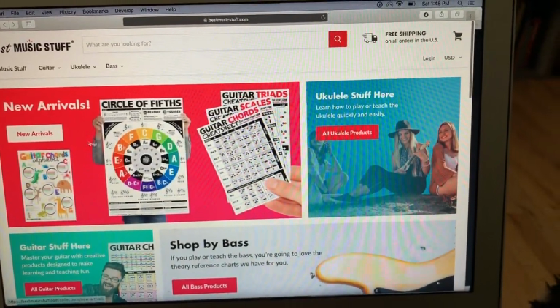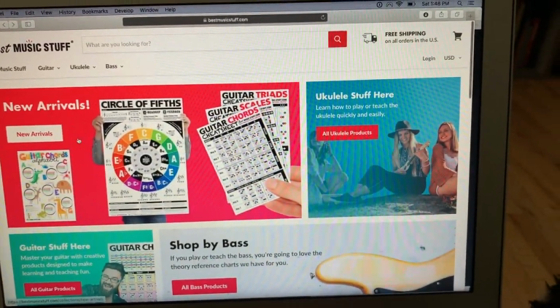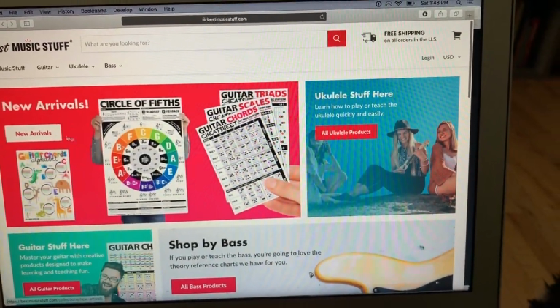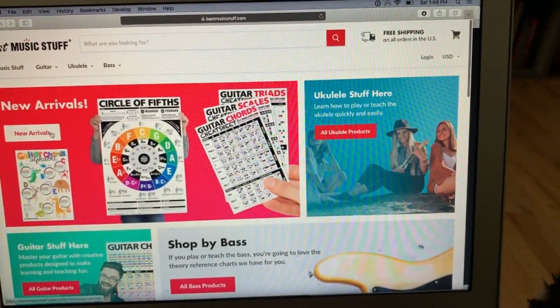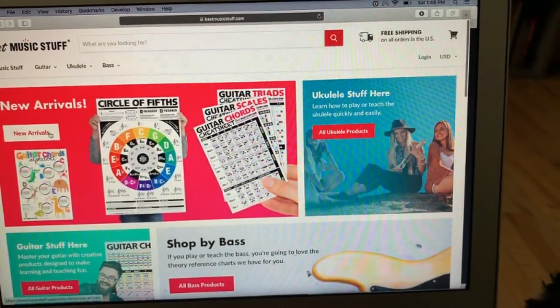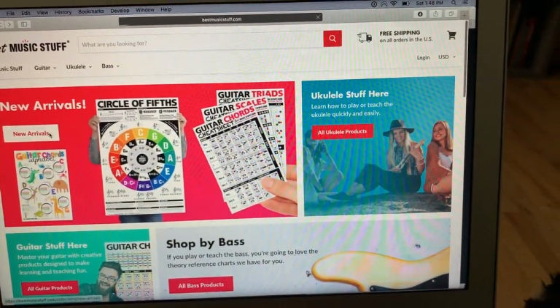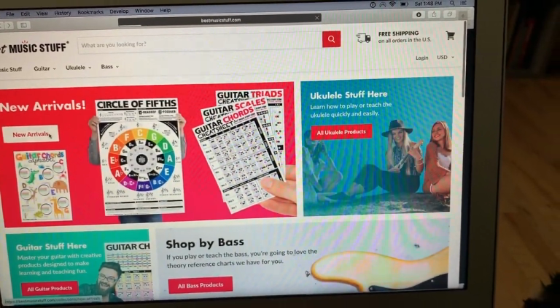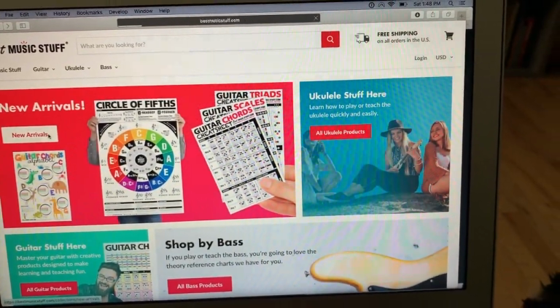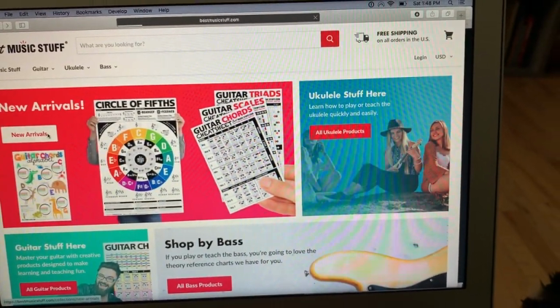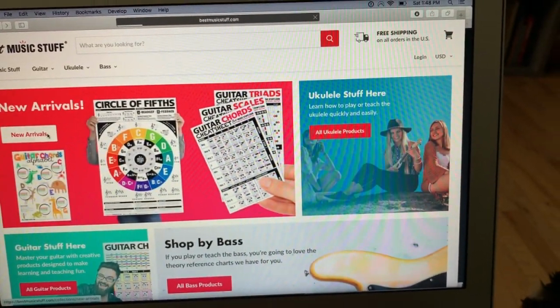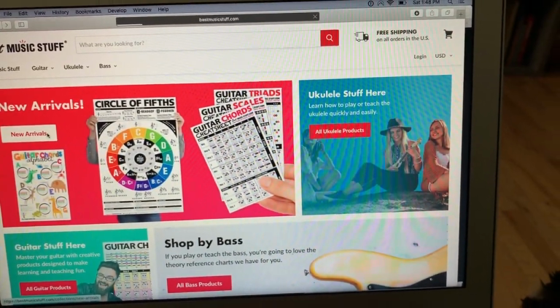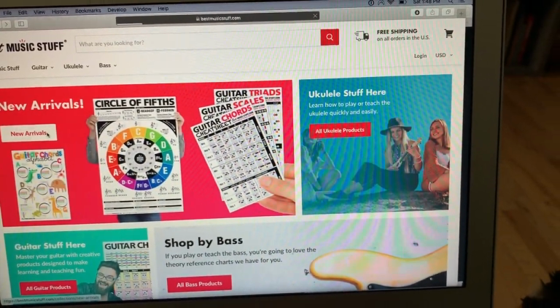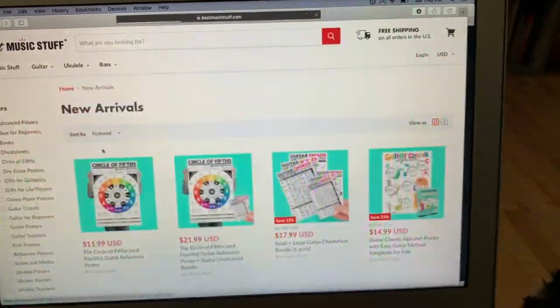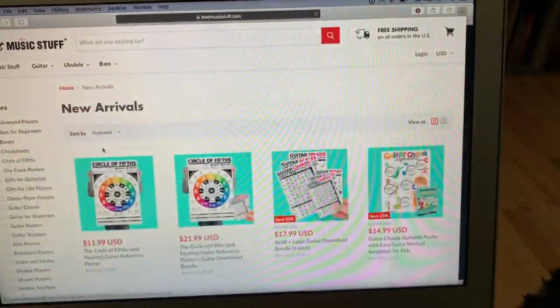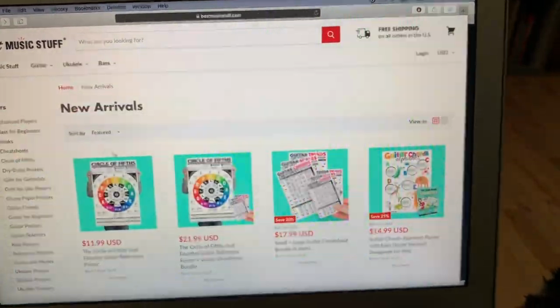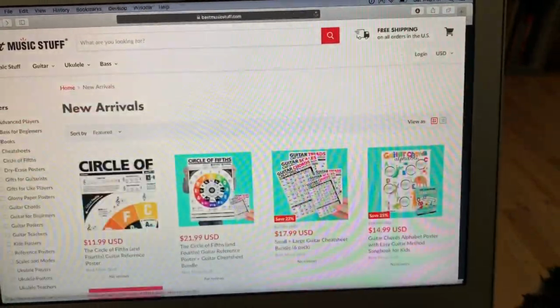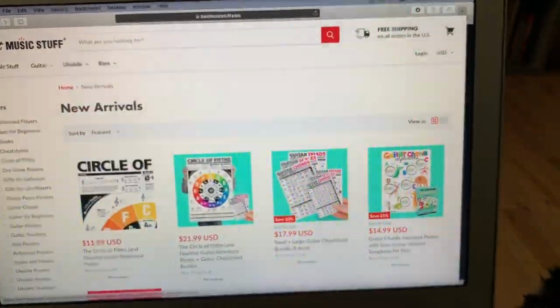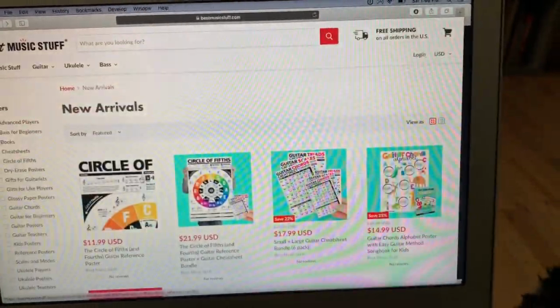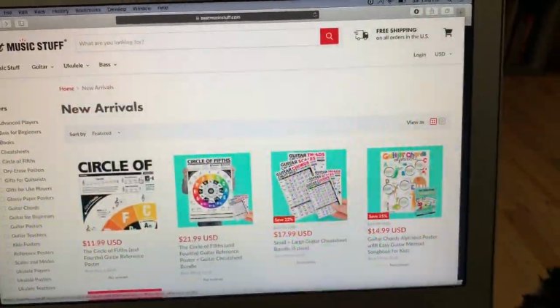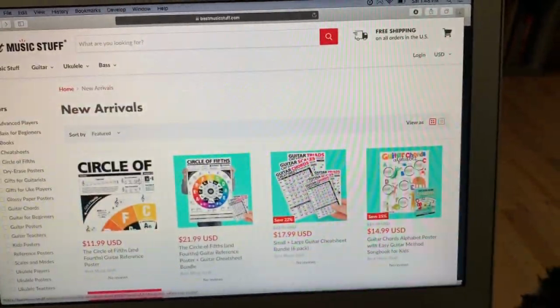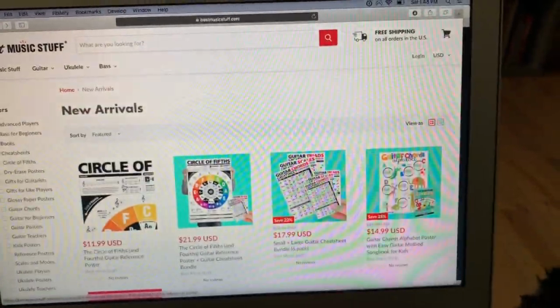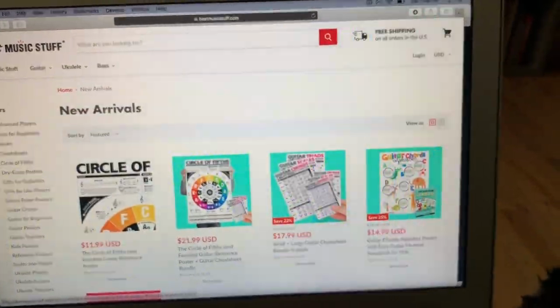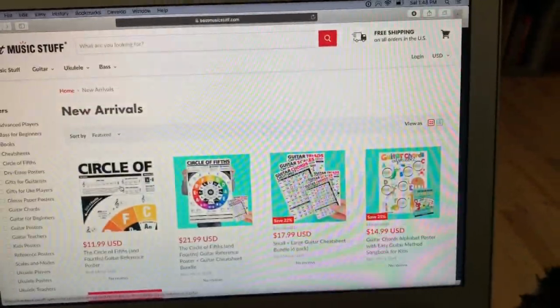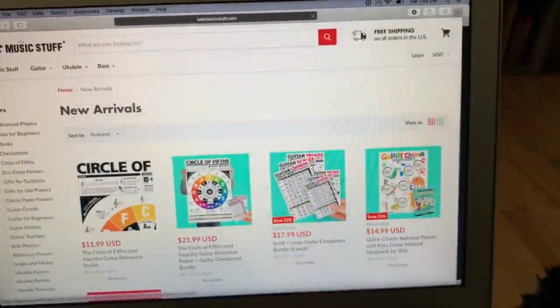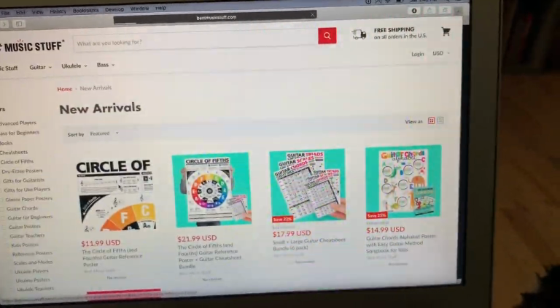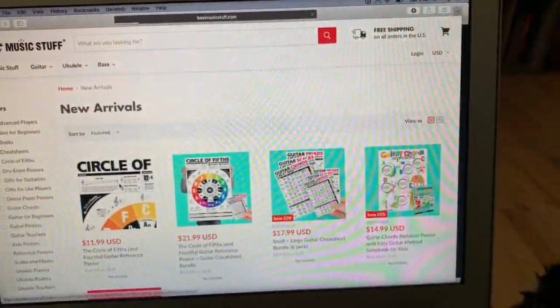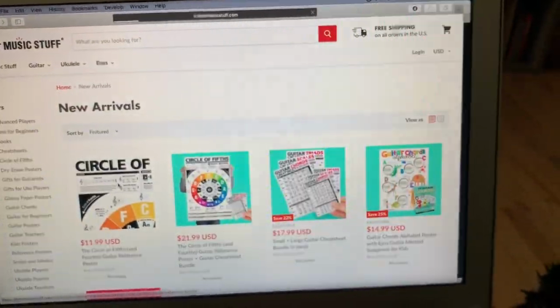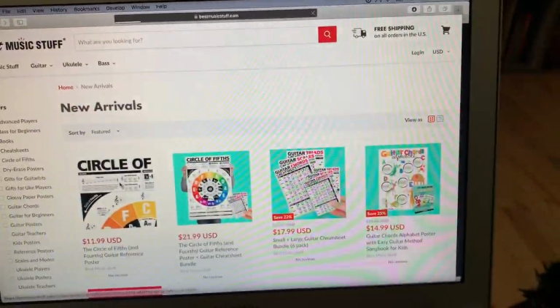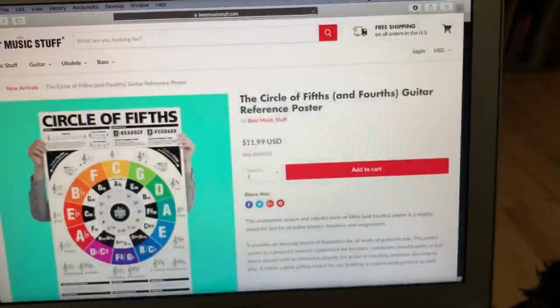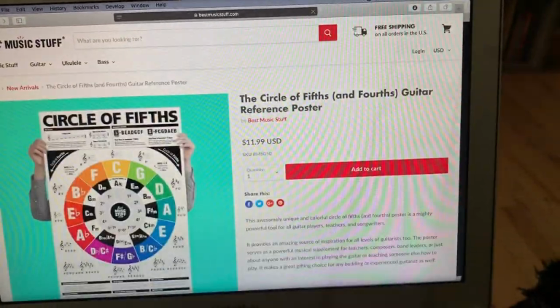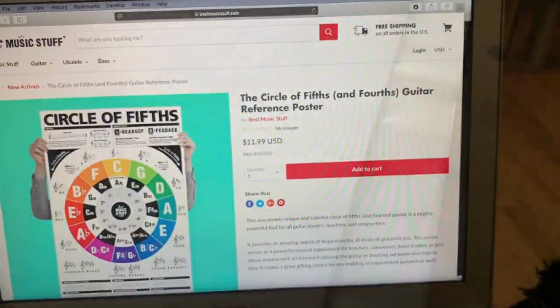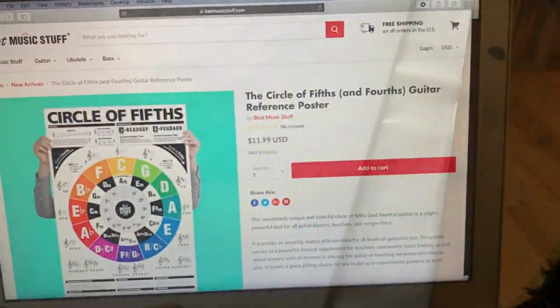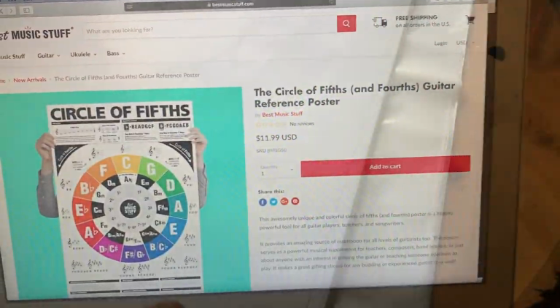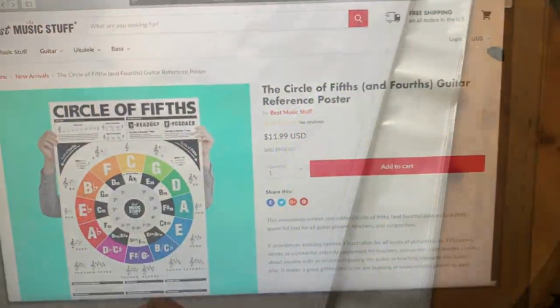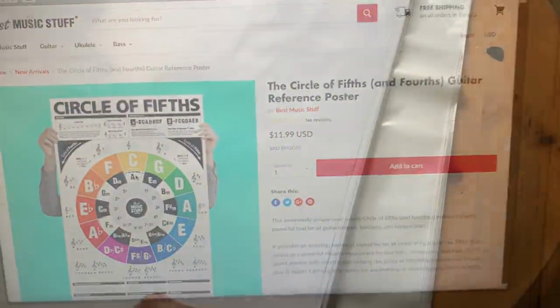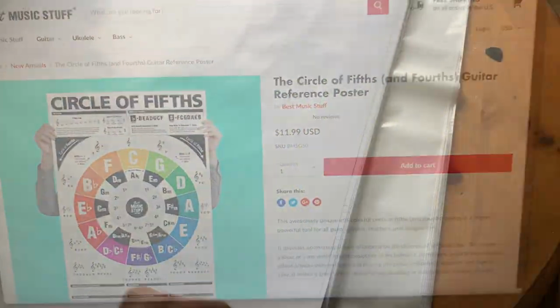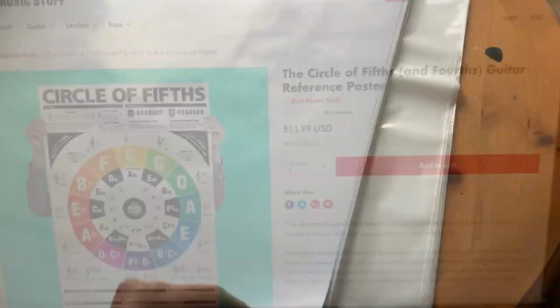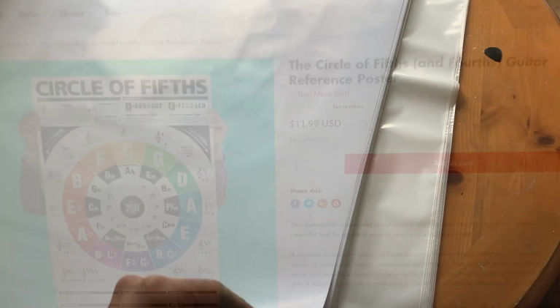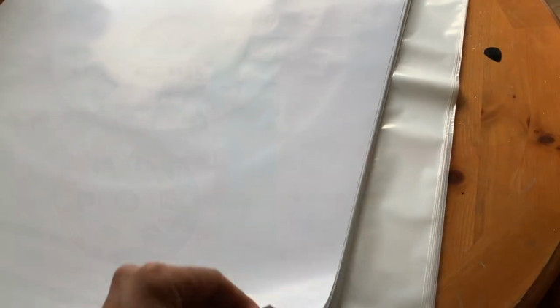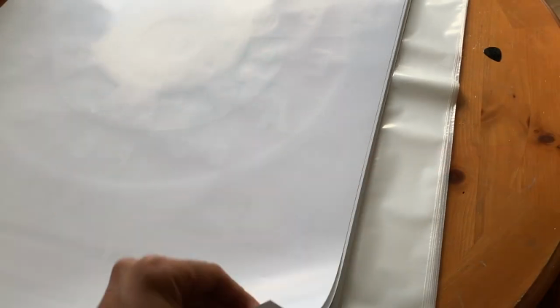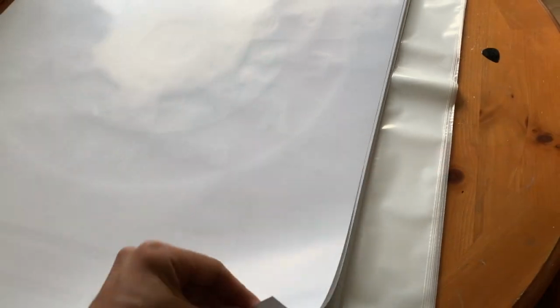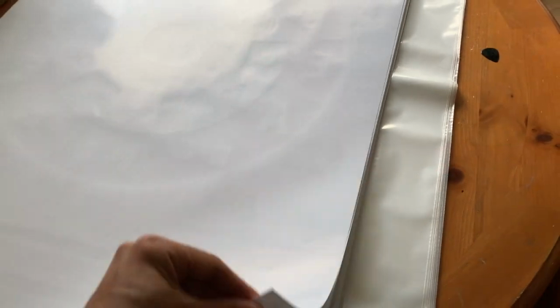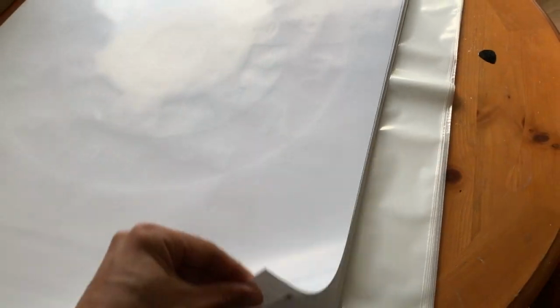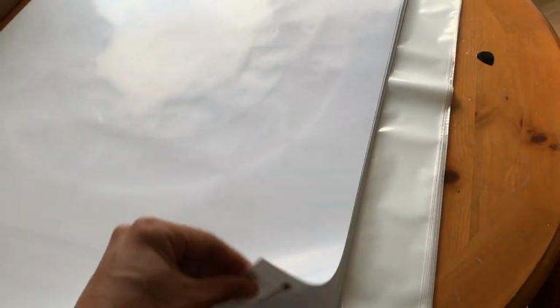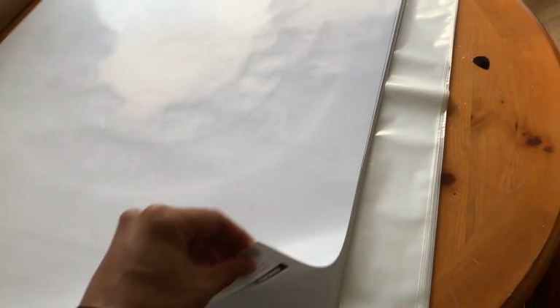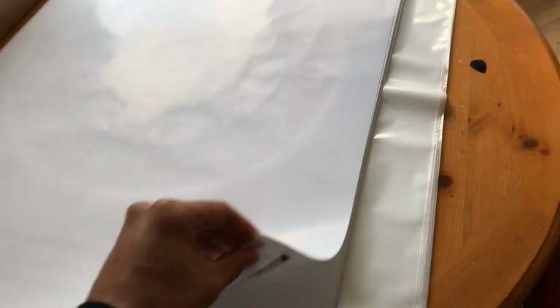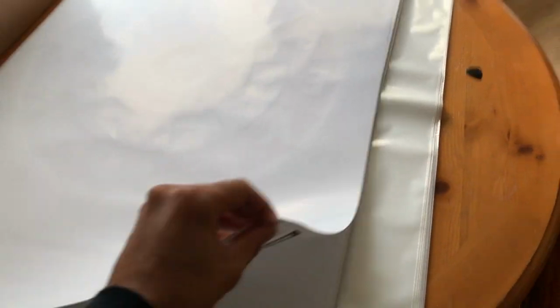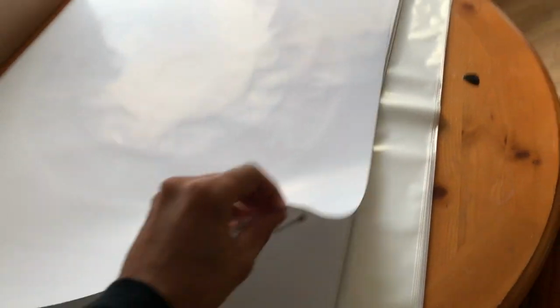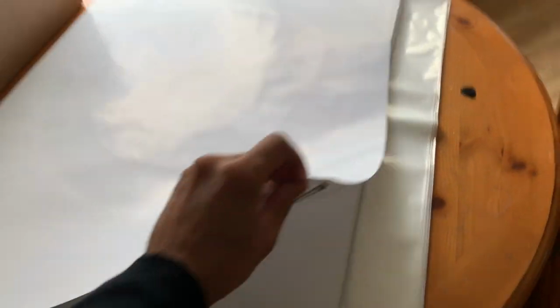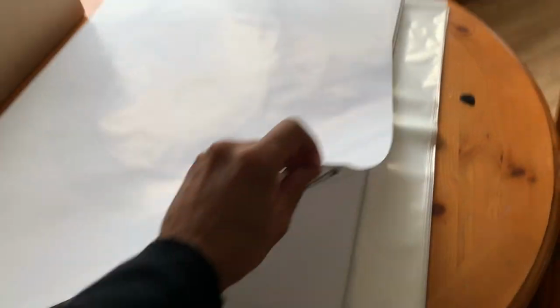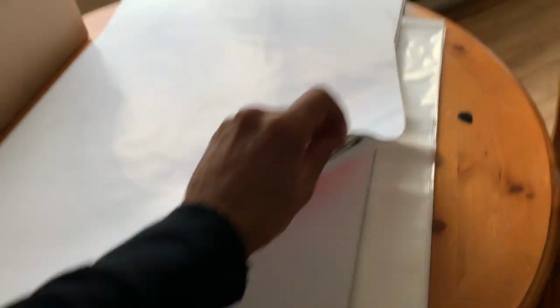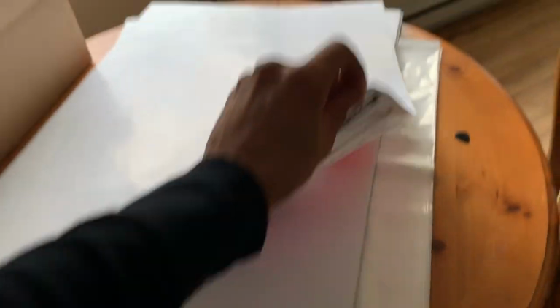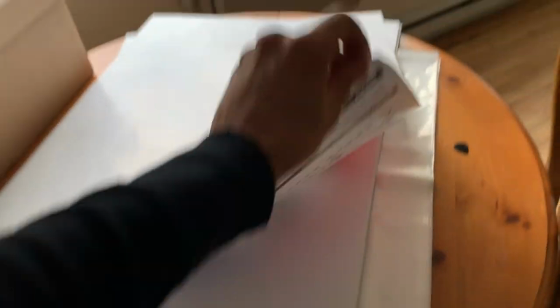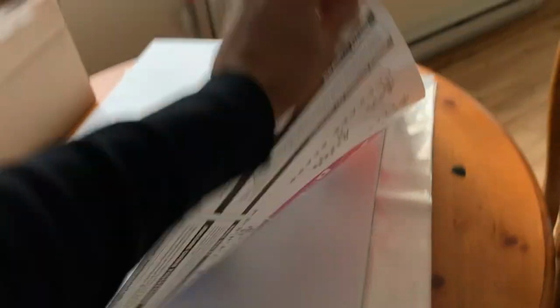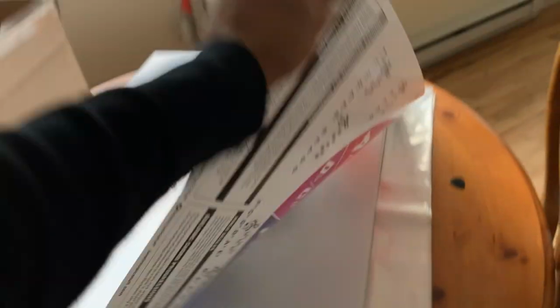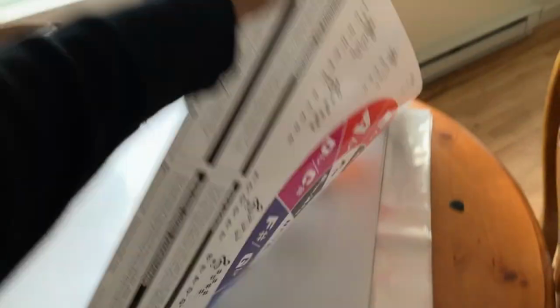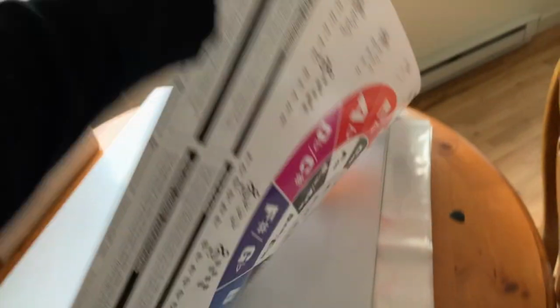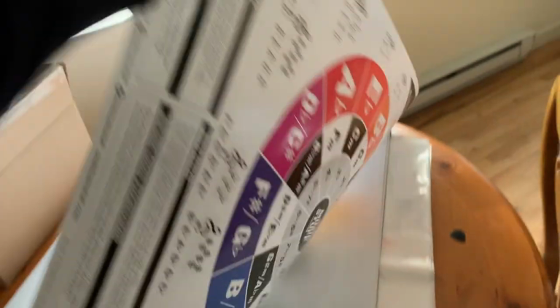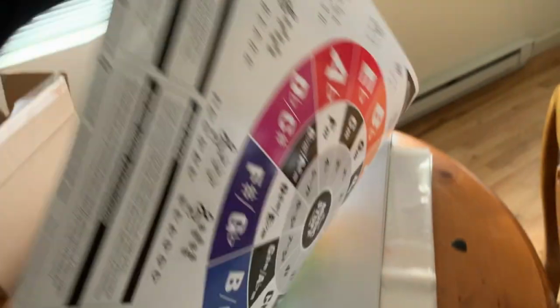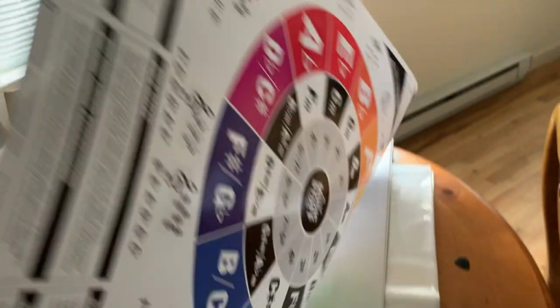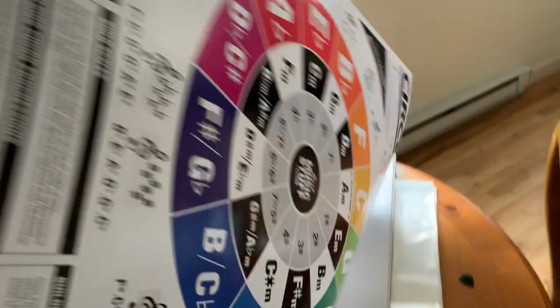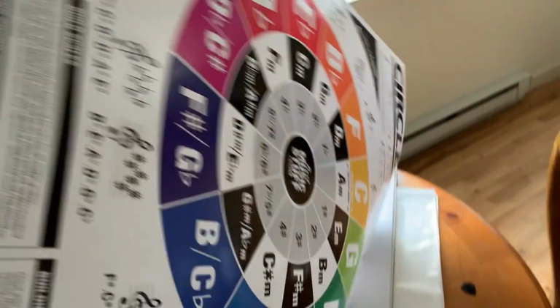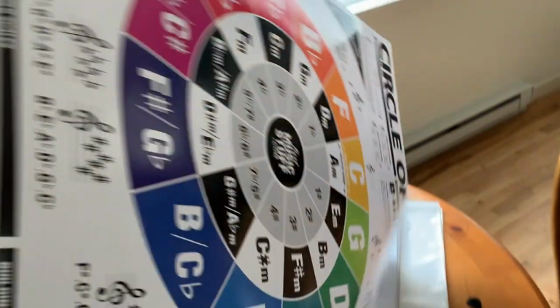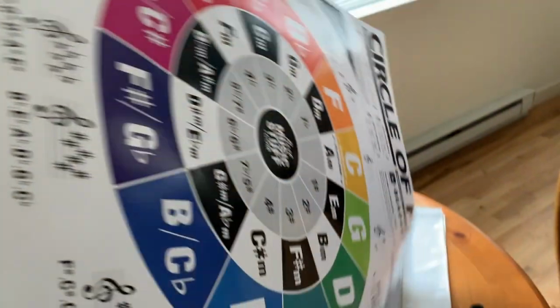Today, I'll be introducing and outlining the all new and colorful Circle of 5ths and 4ths guitar reference poster.